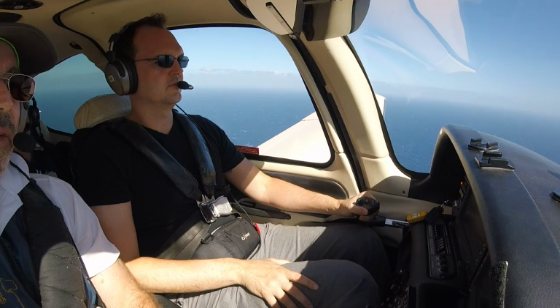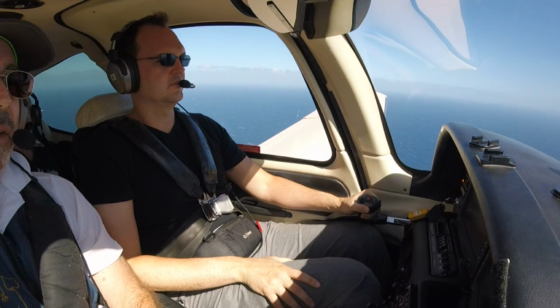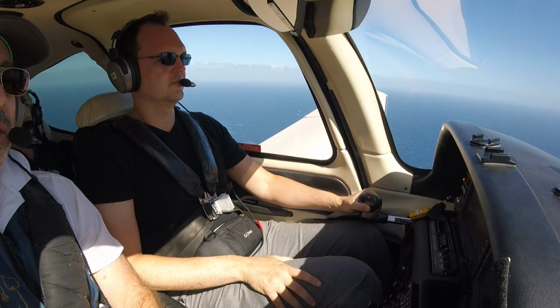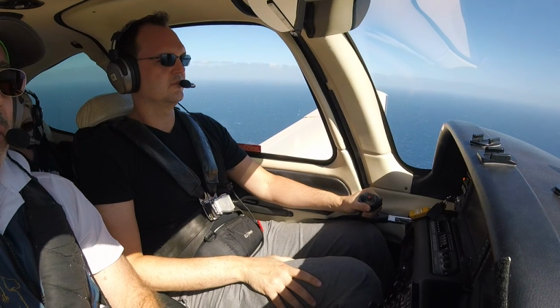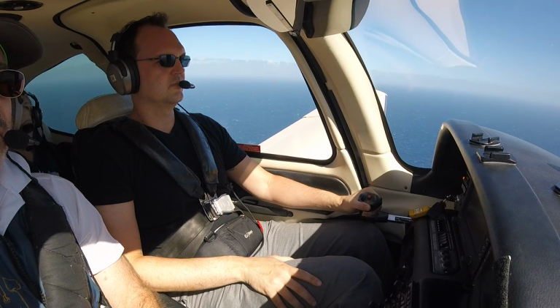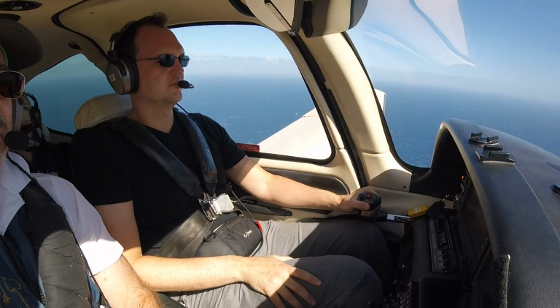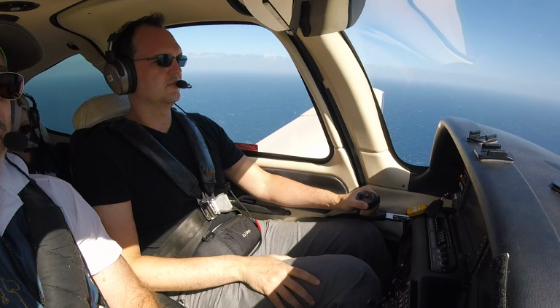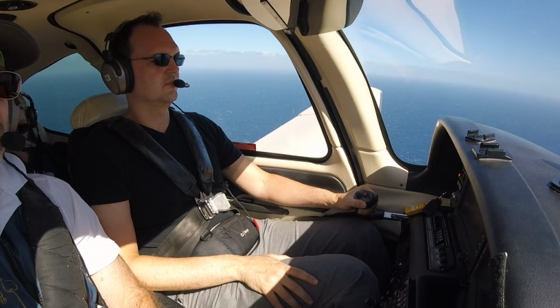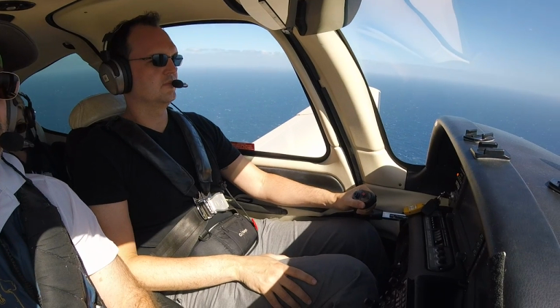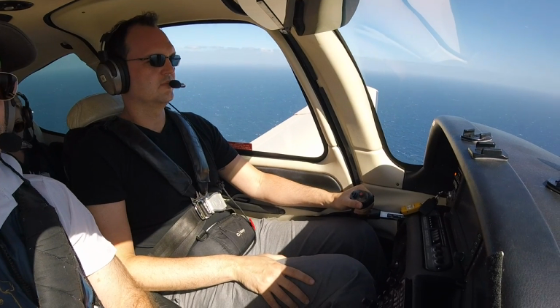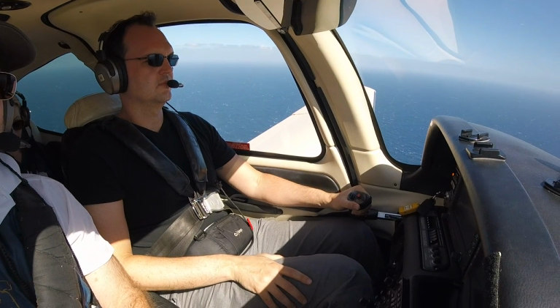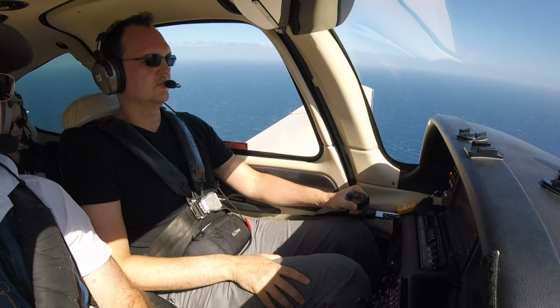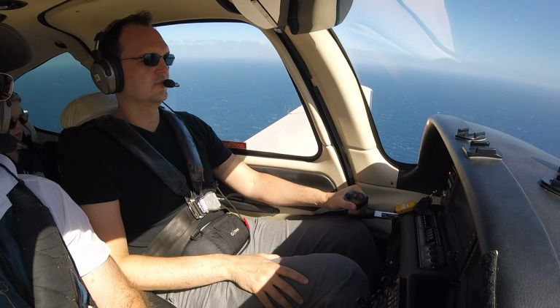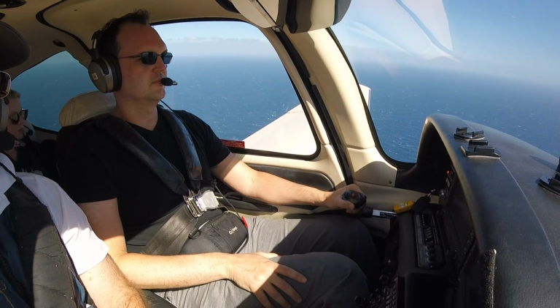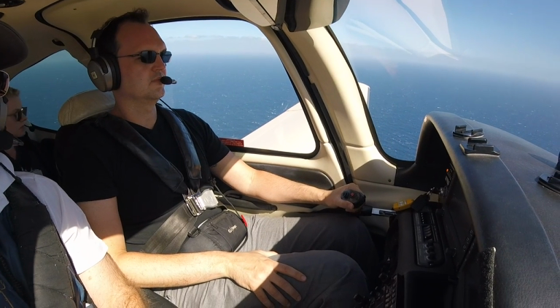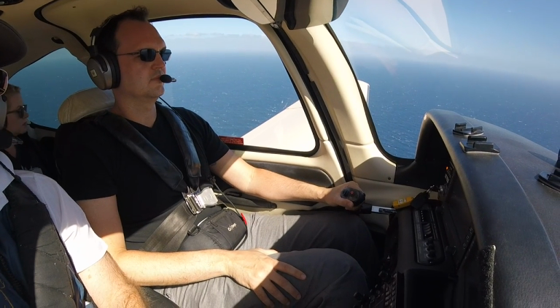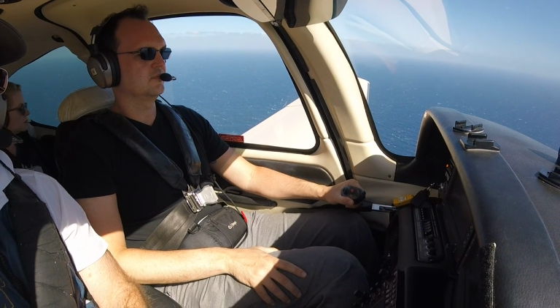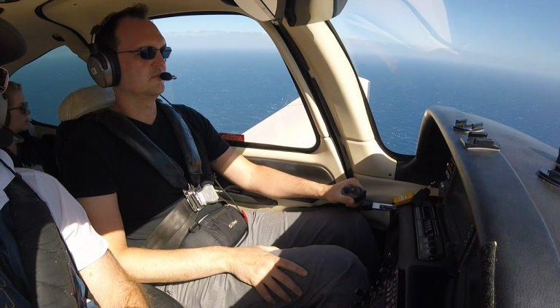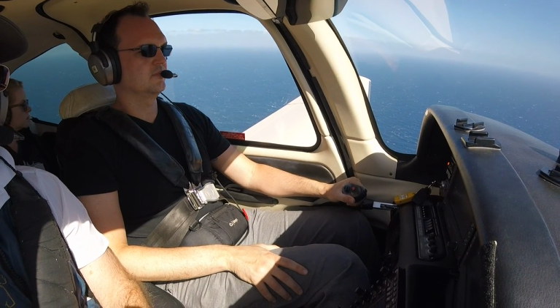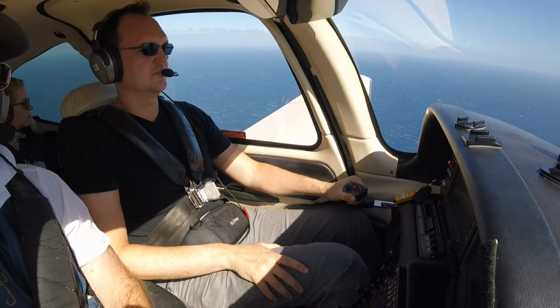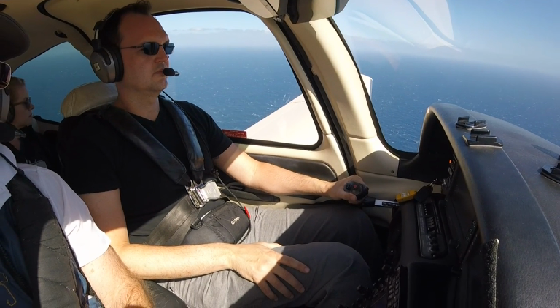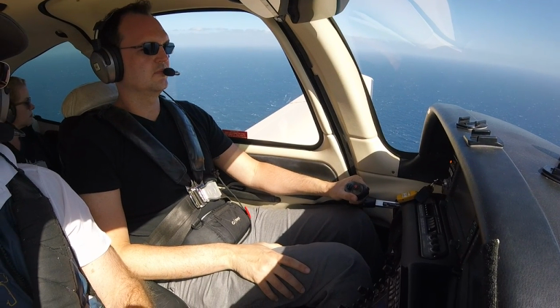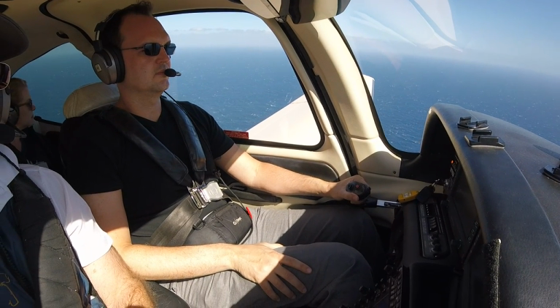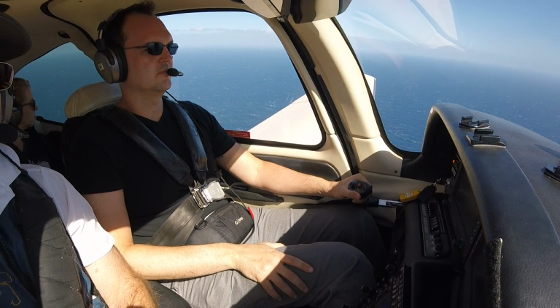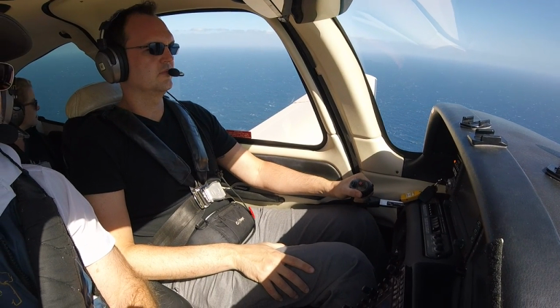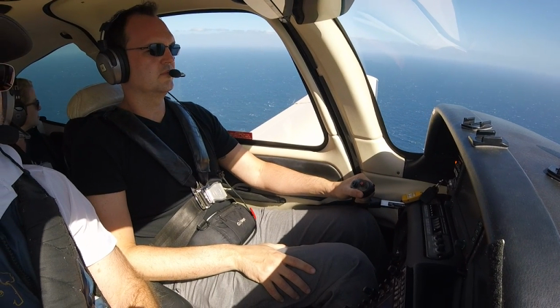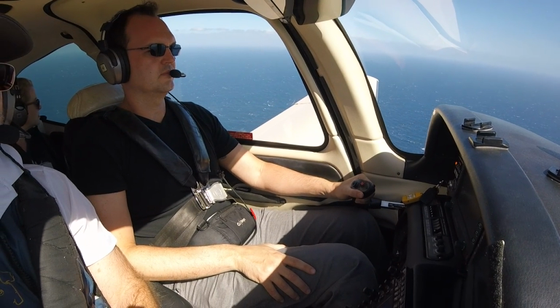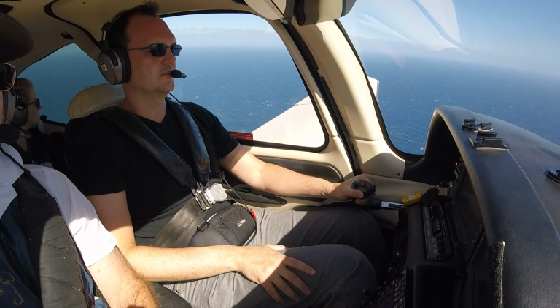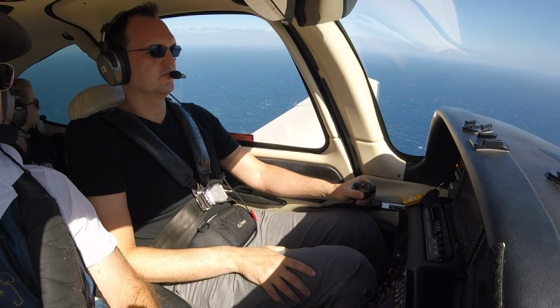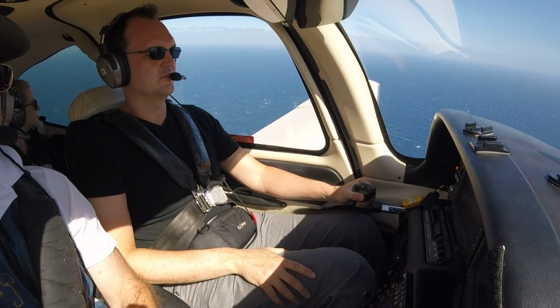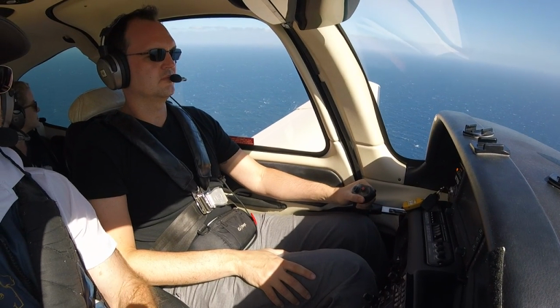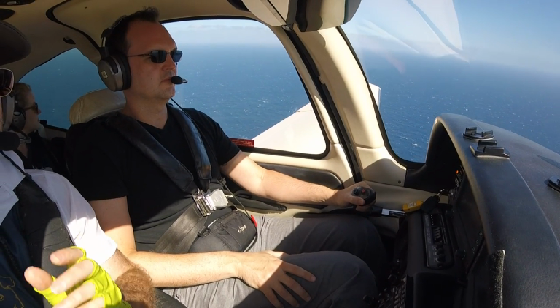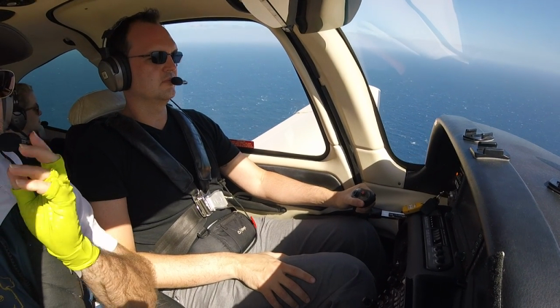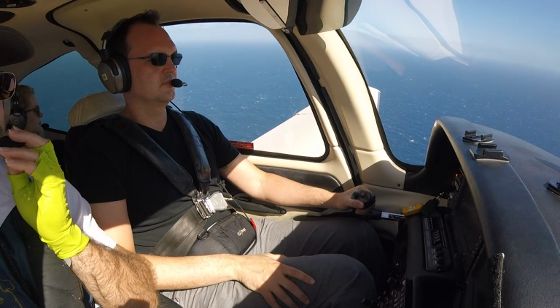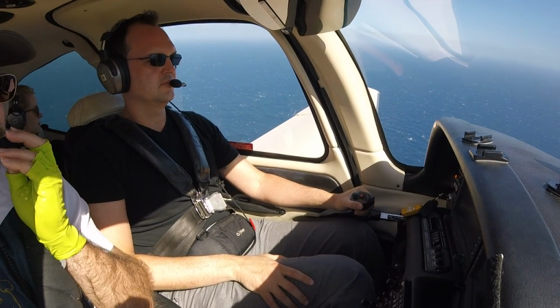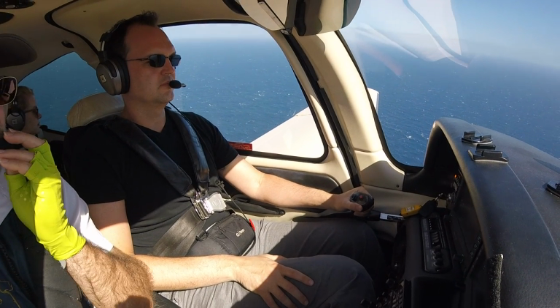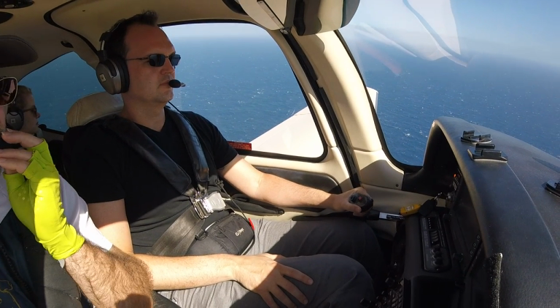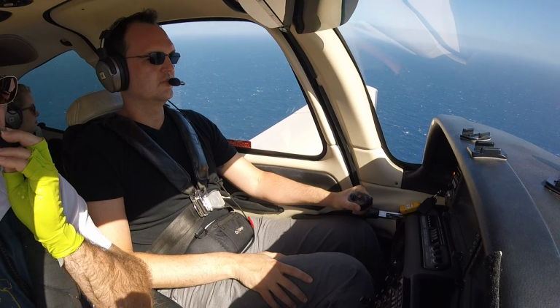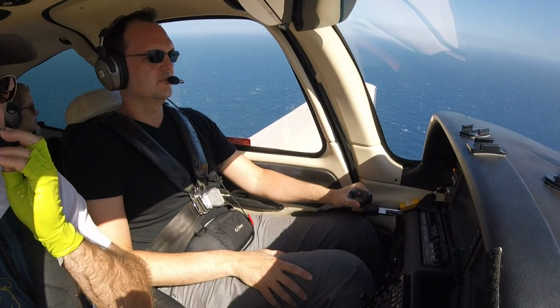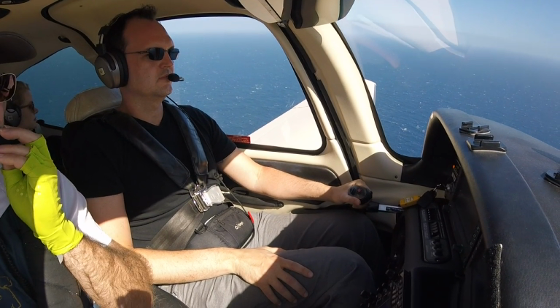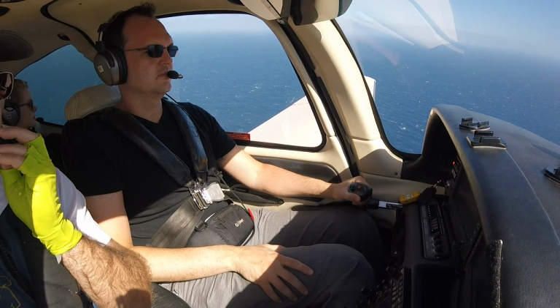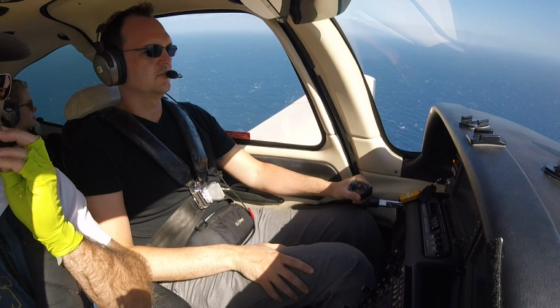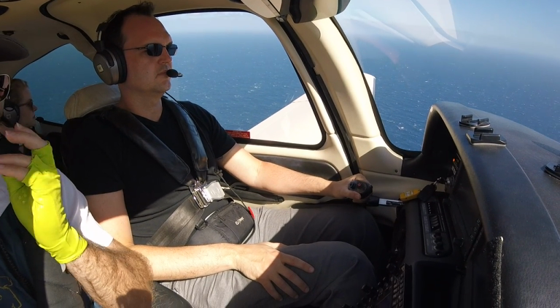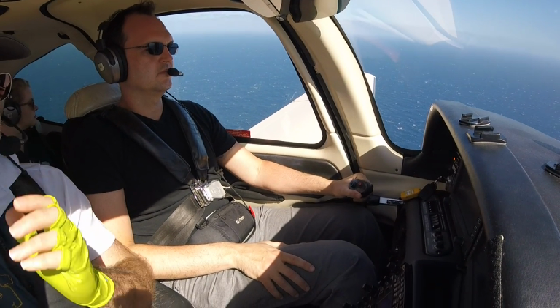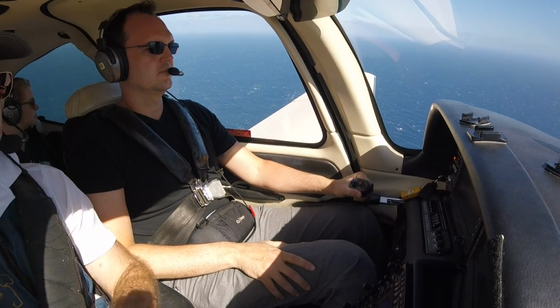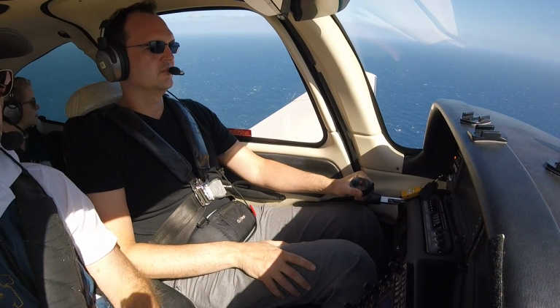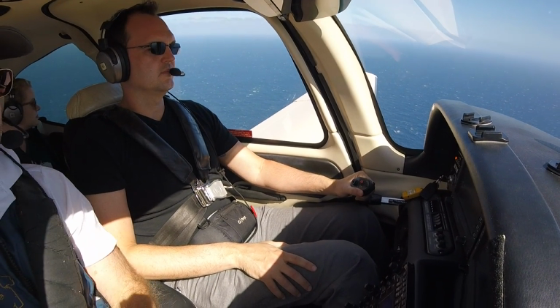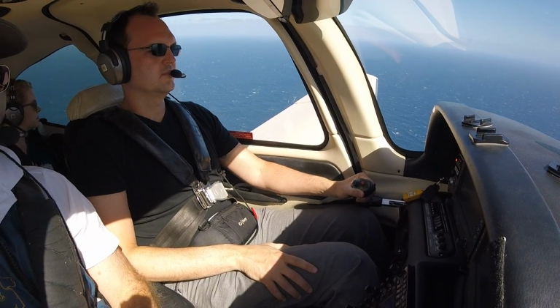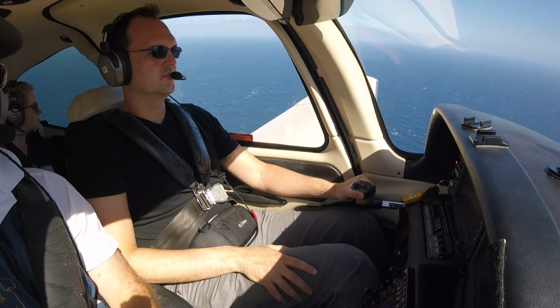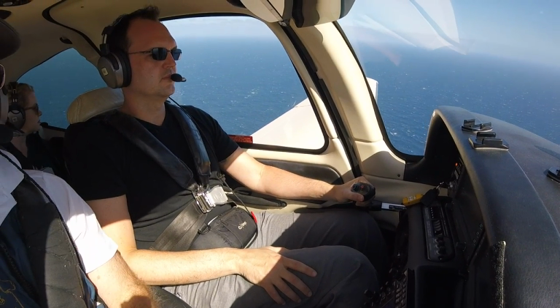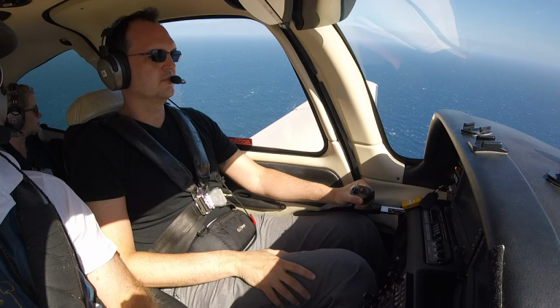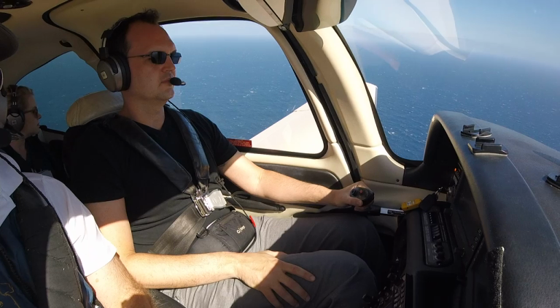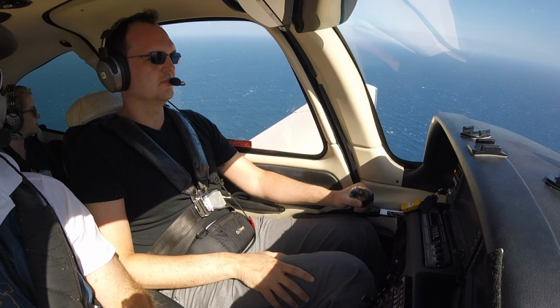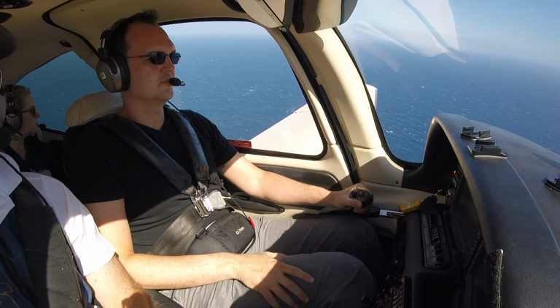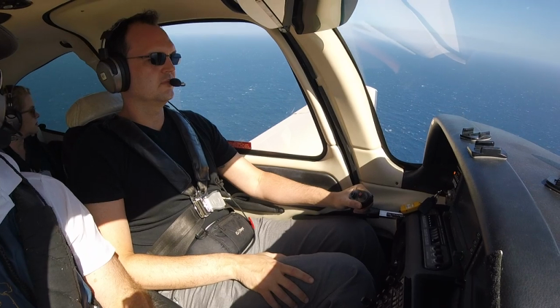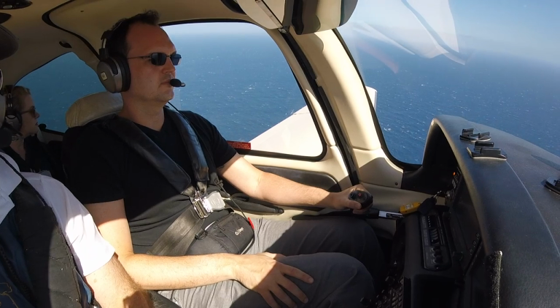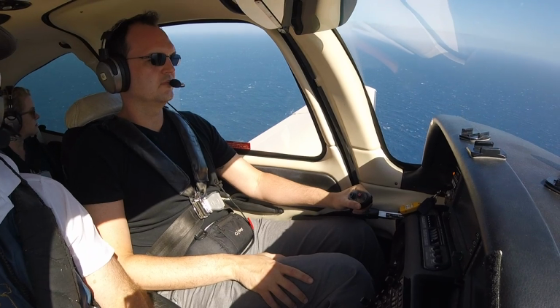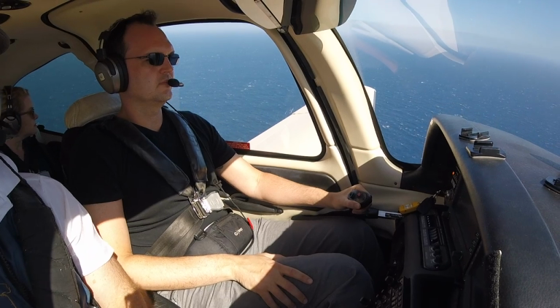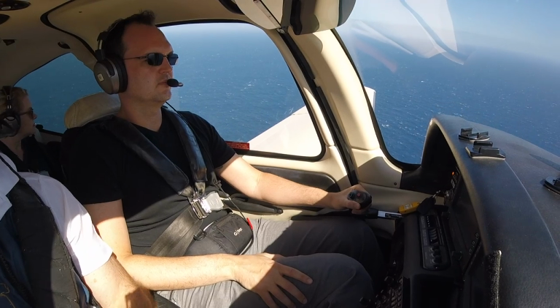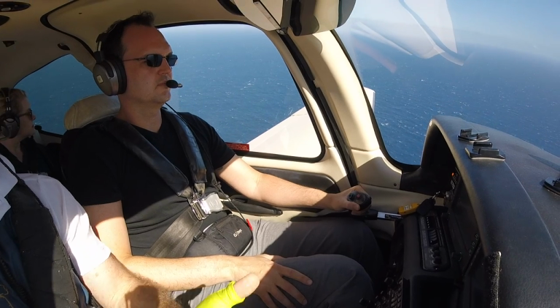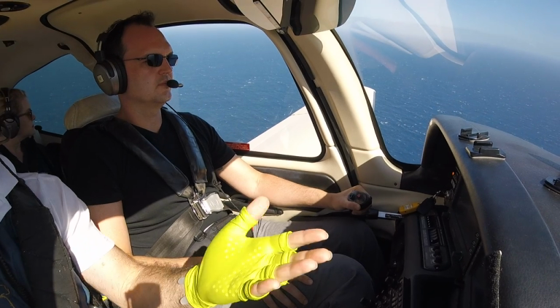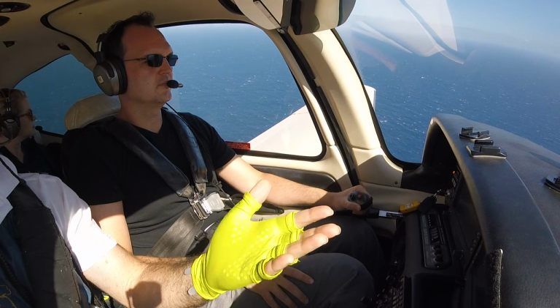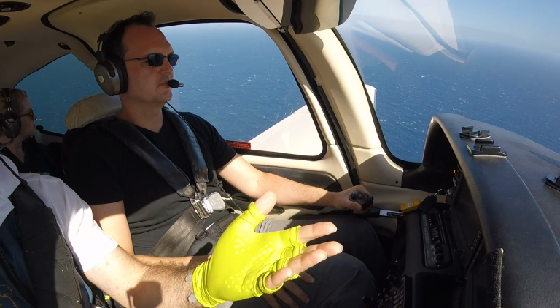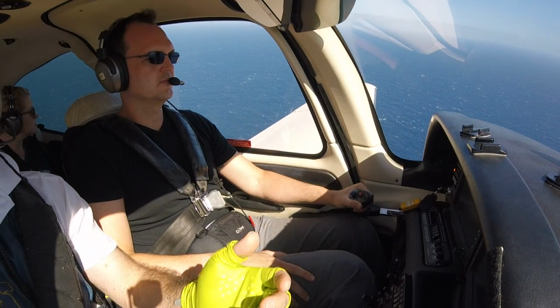Caution, wake turbulence, Boeing 737 landed. Left base for 2, and what's the wind? Wind 060 at 19, gusts 26.